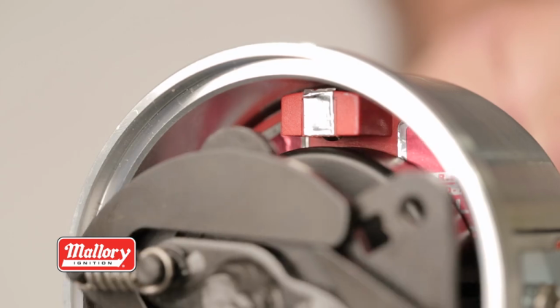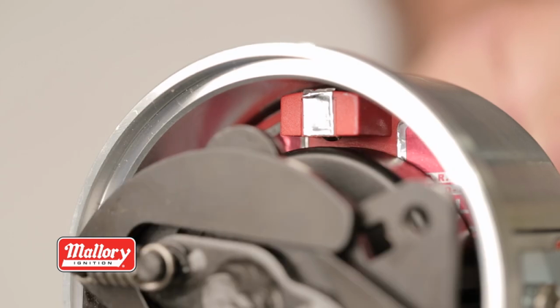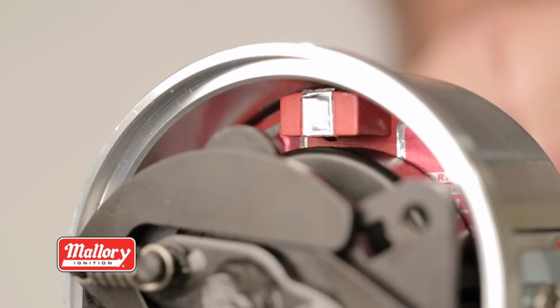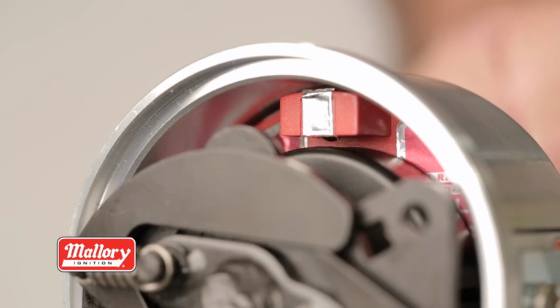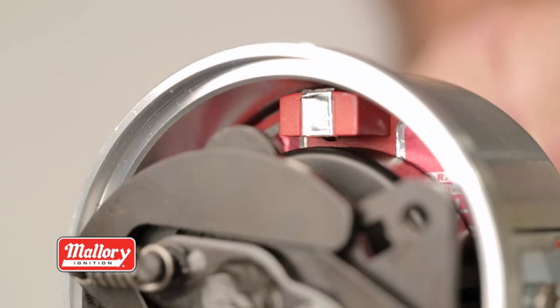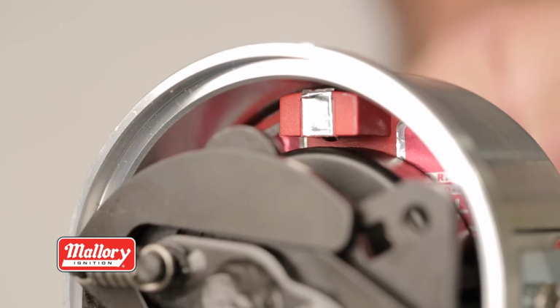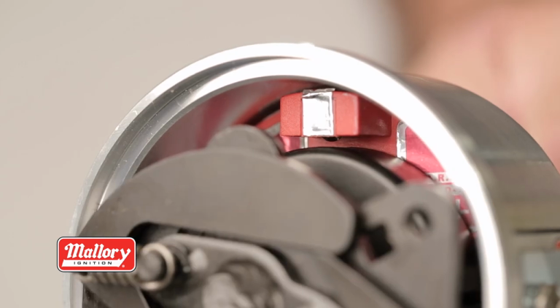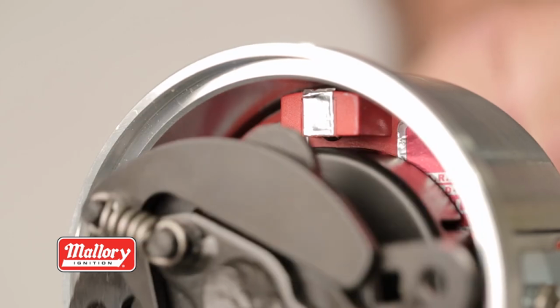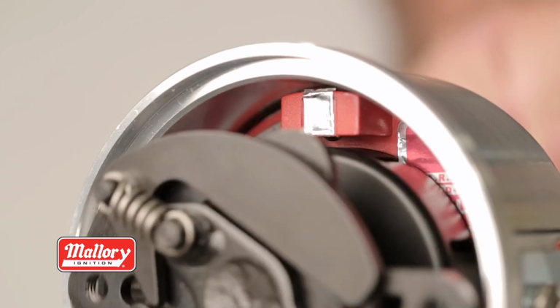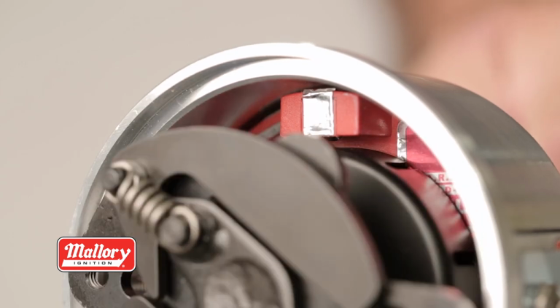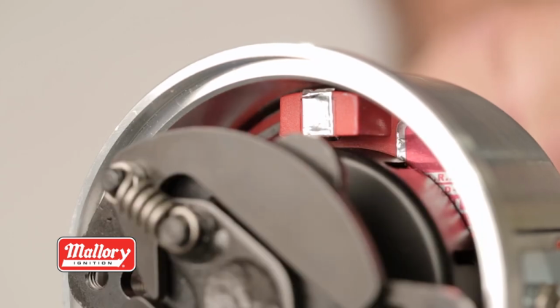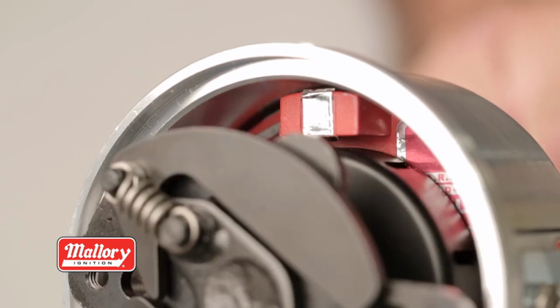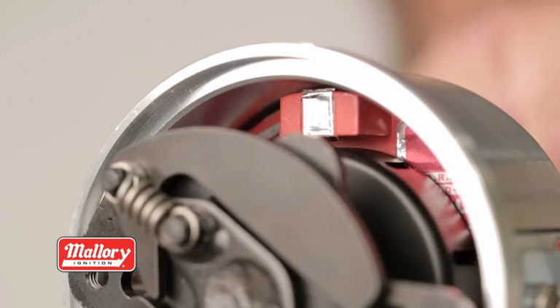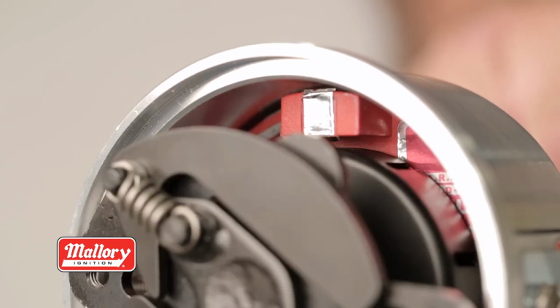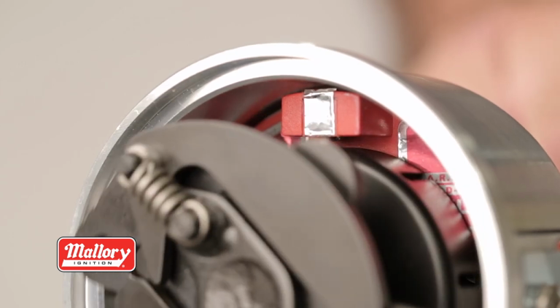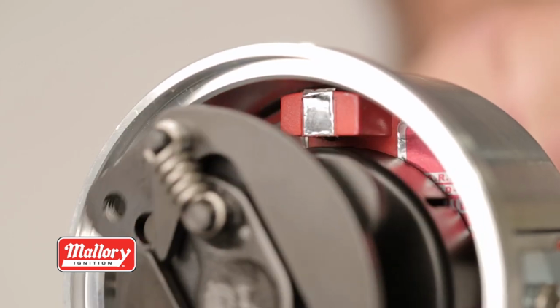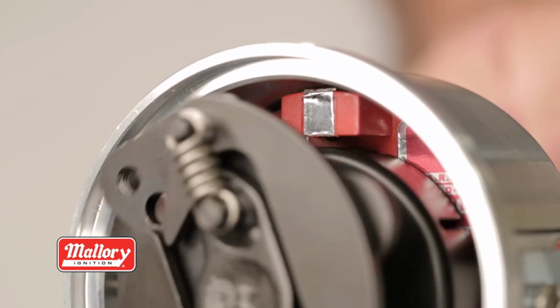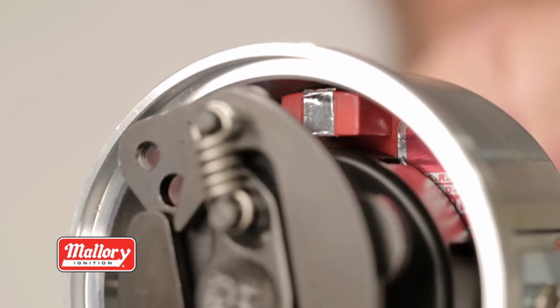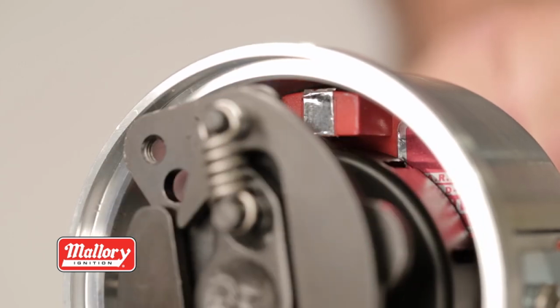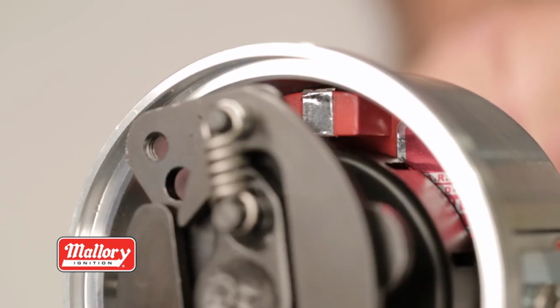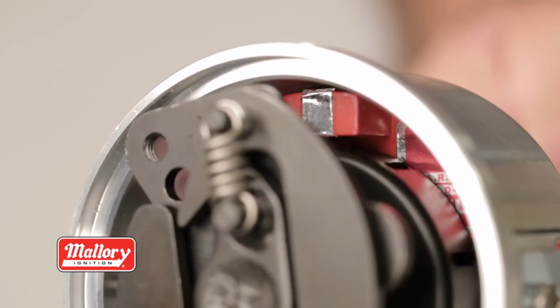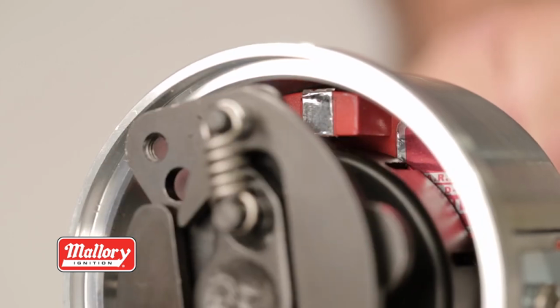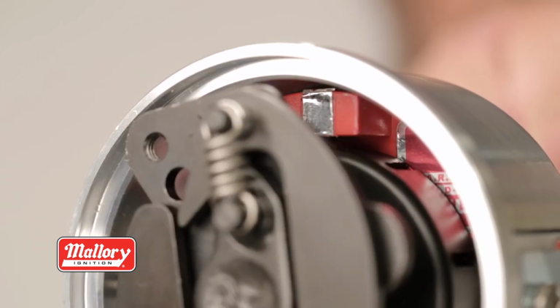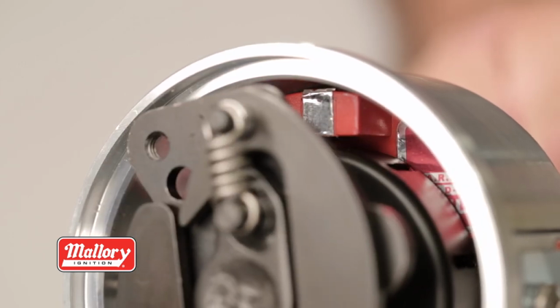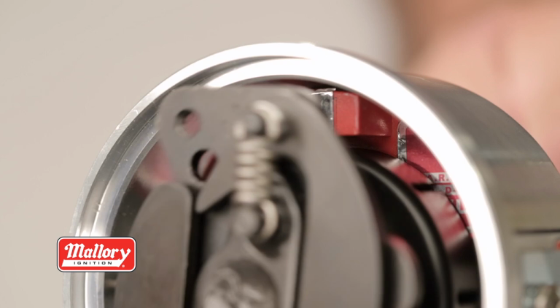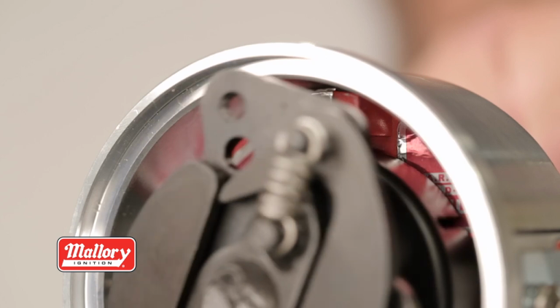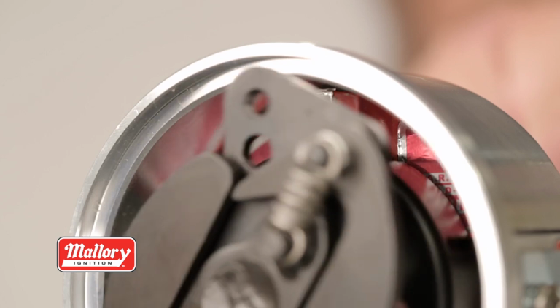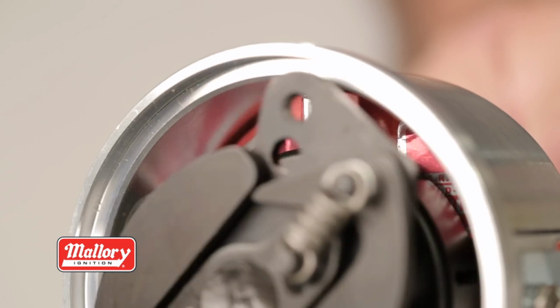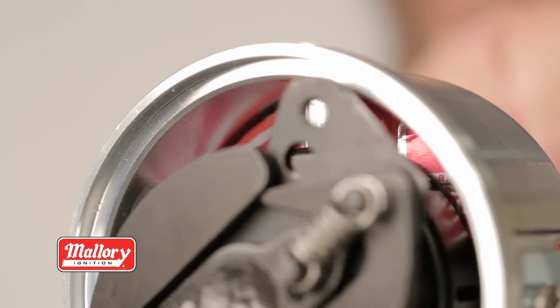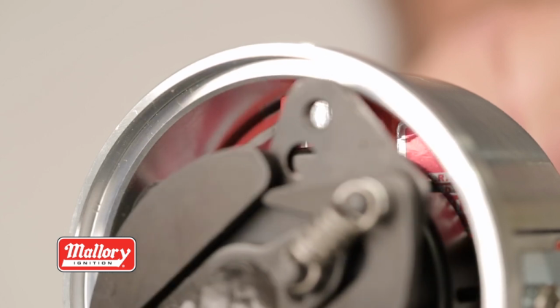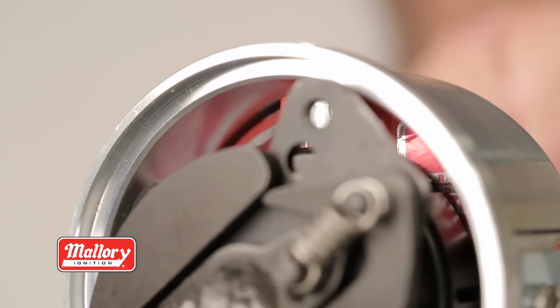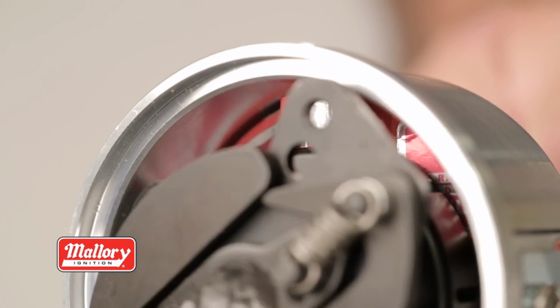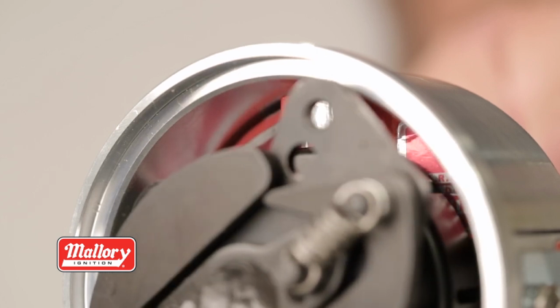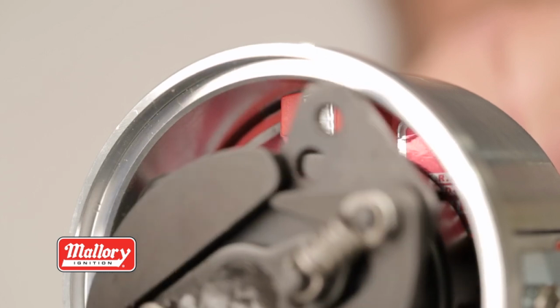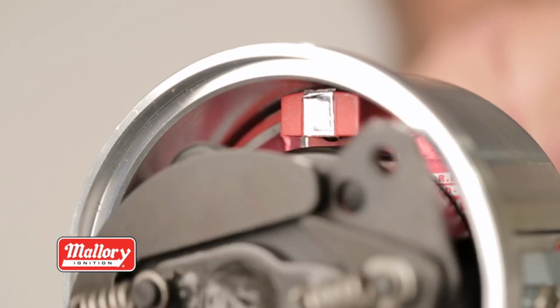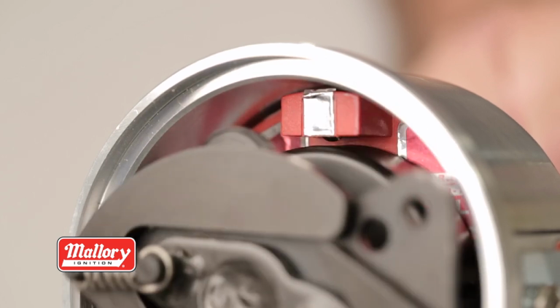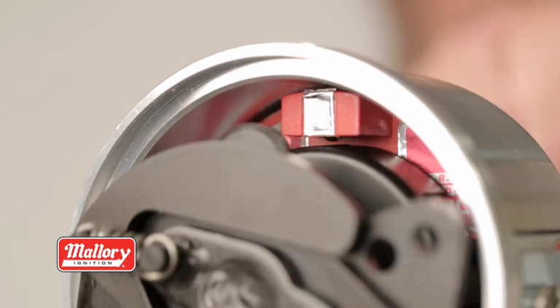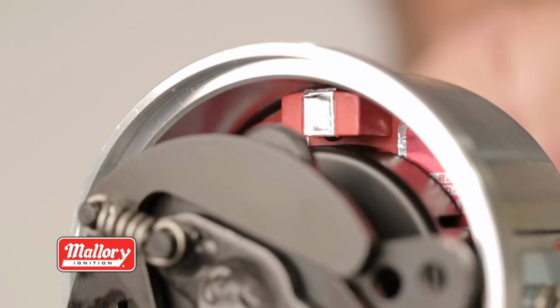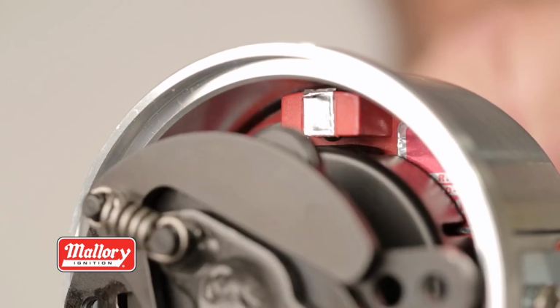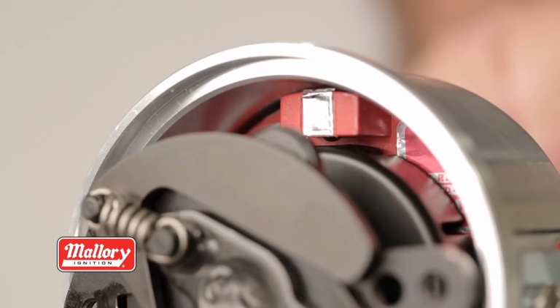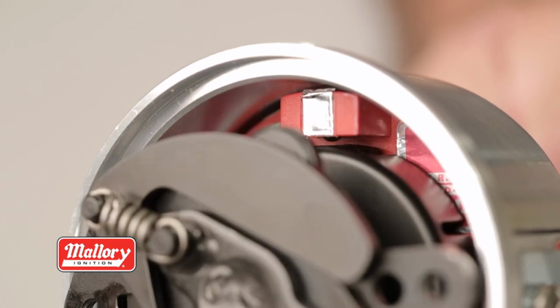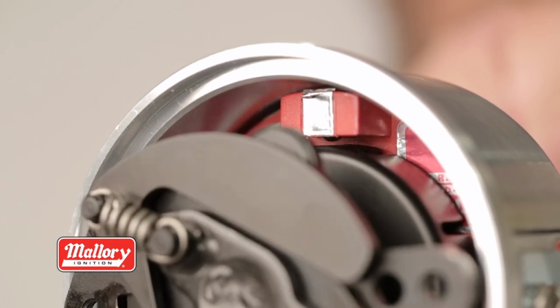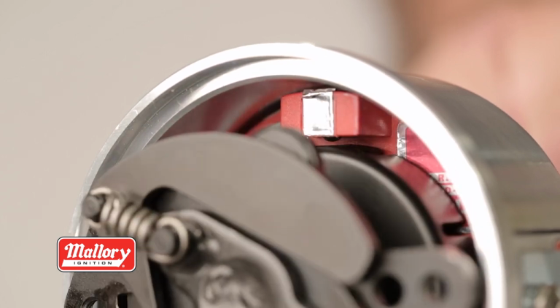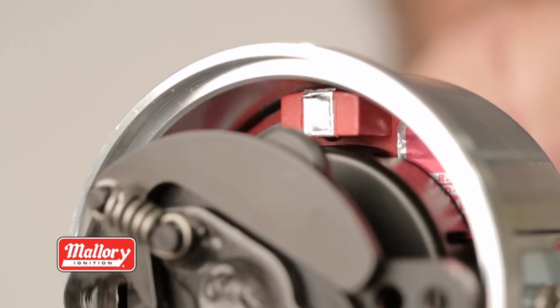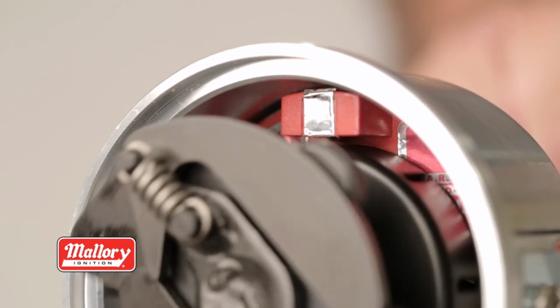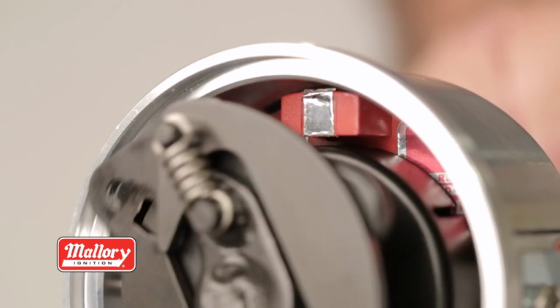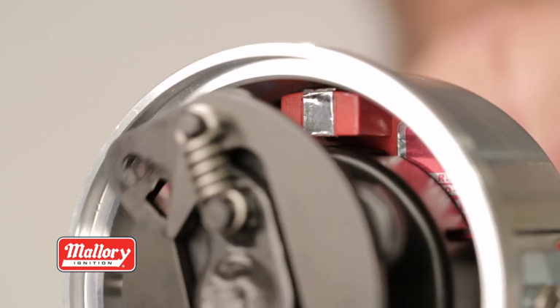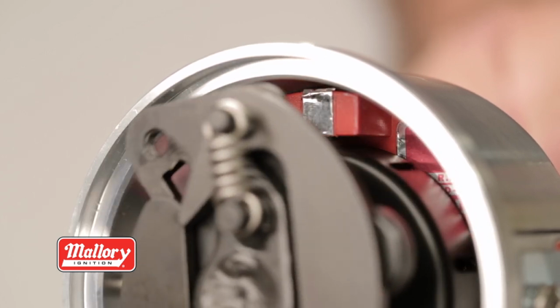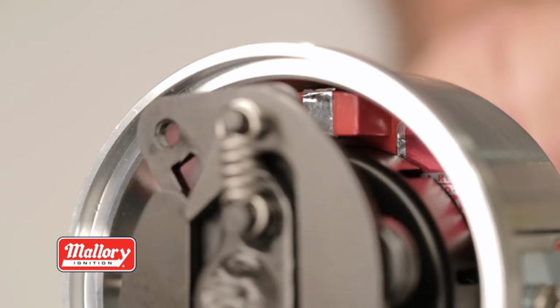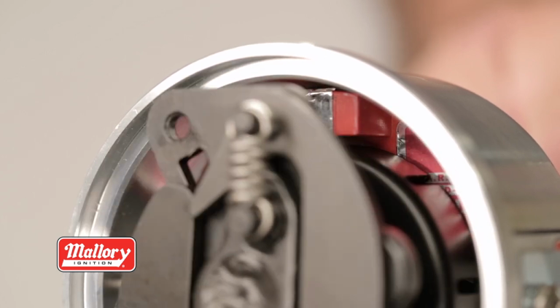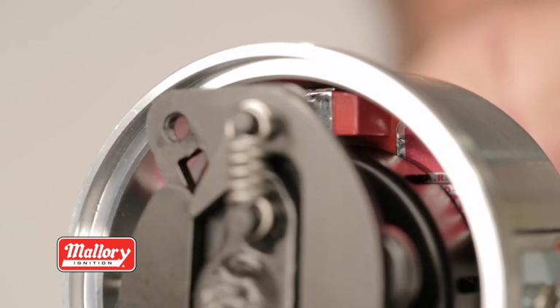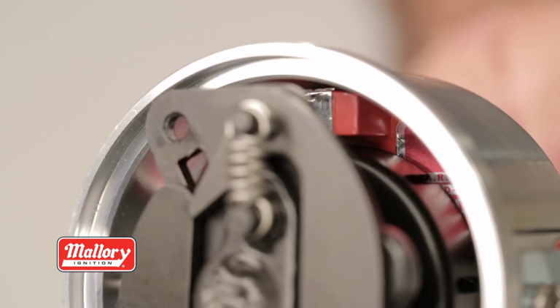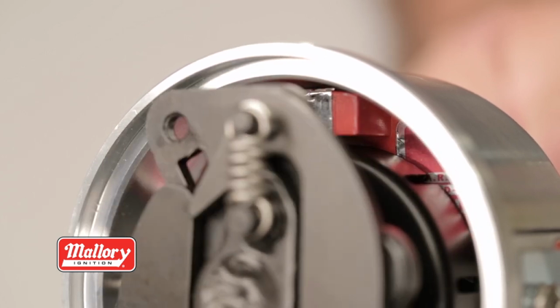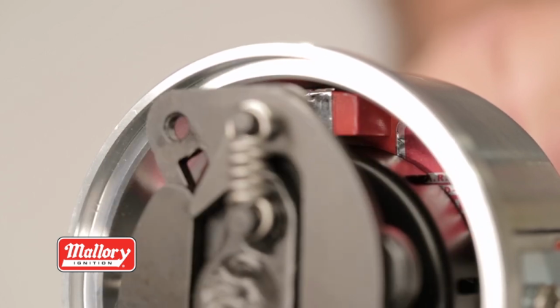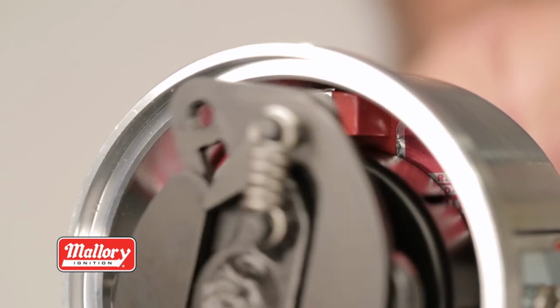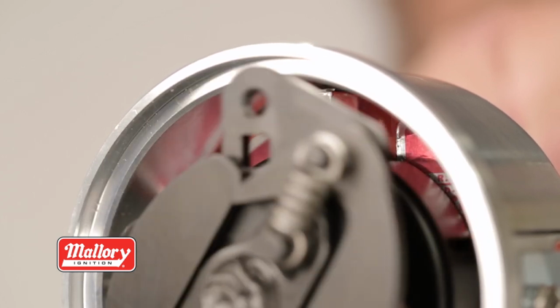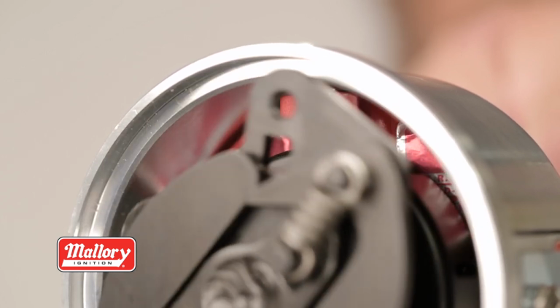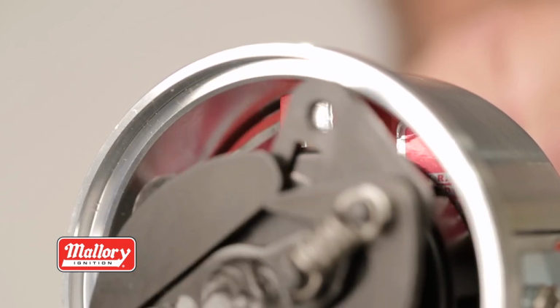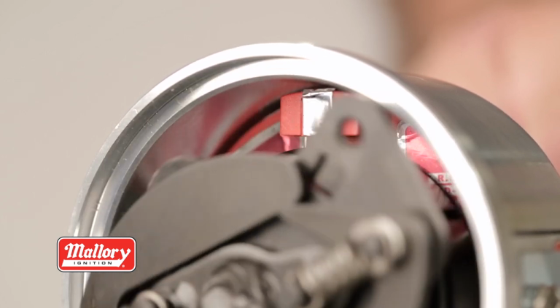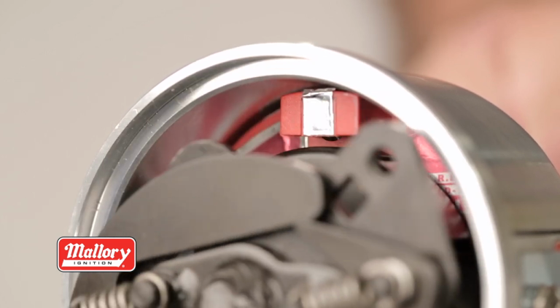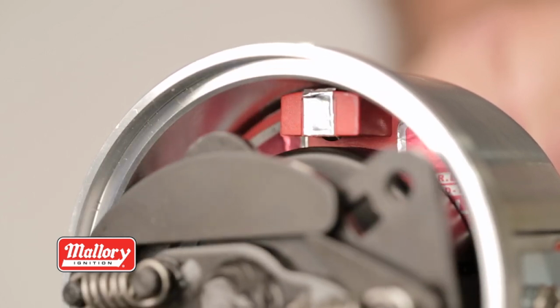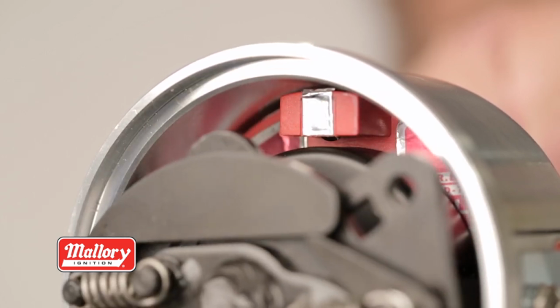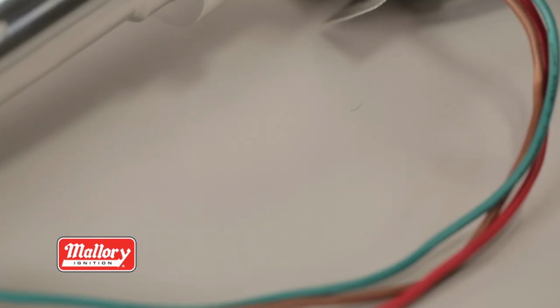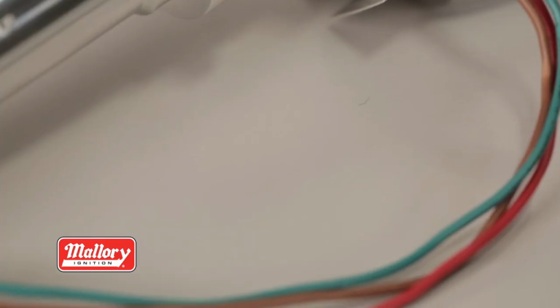The maintenance free electronic module uses an optical pickup for triggering accuracy that never wavers or wears out.